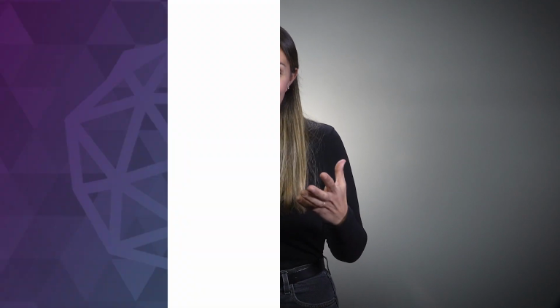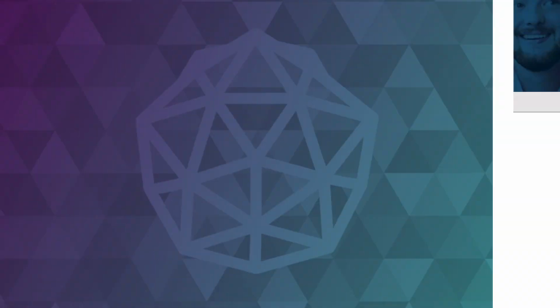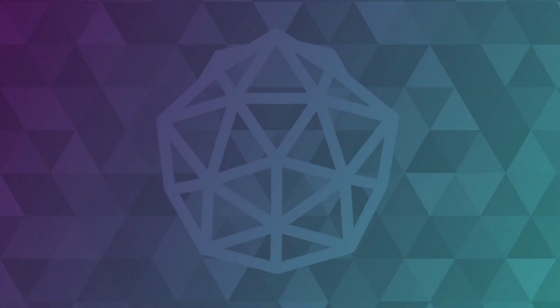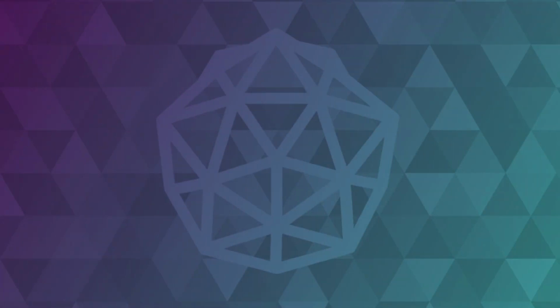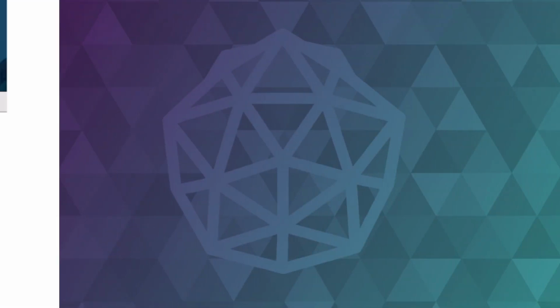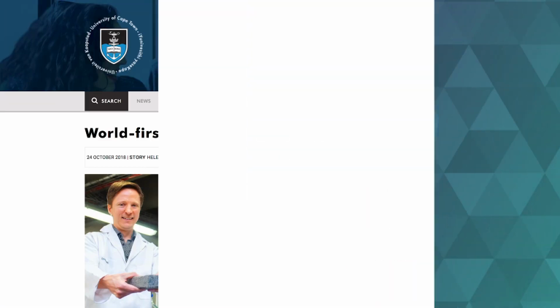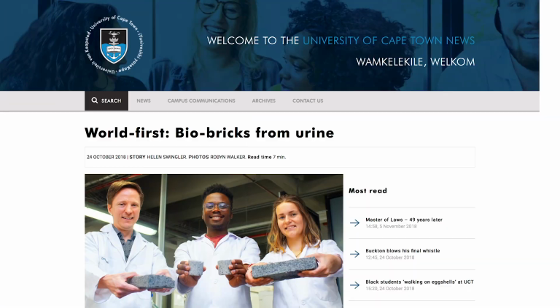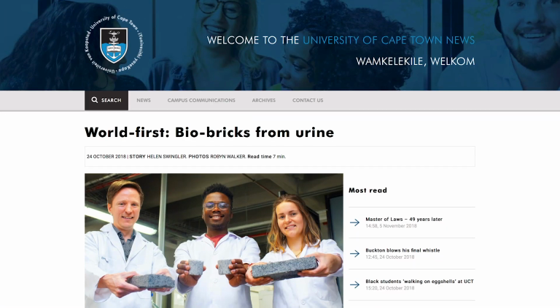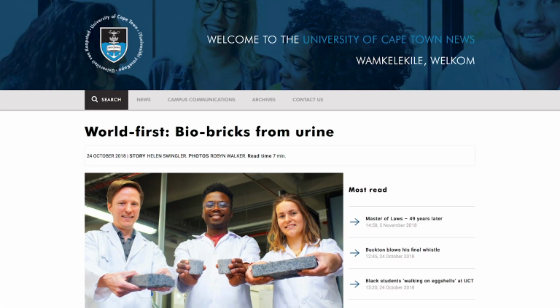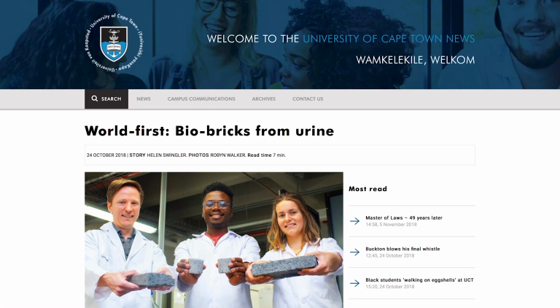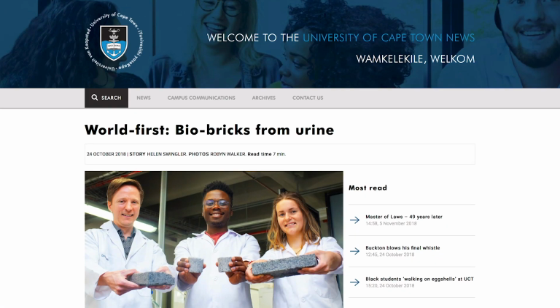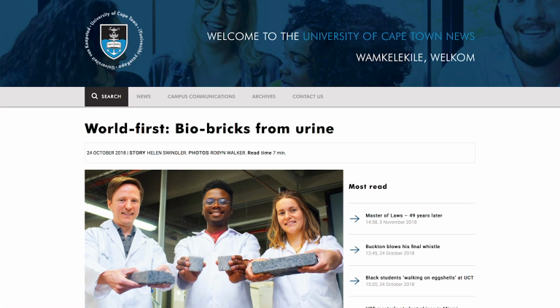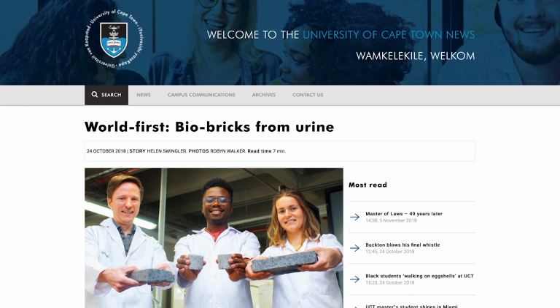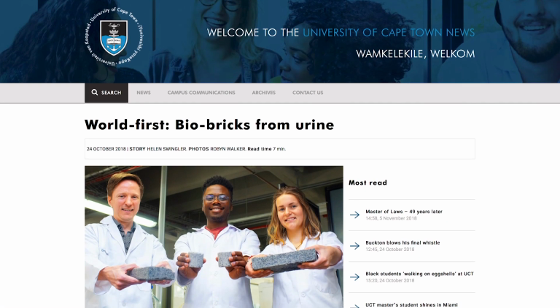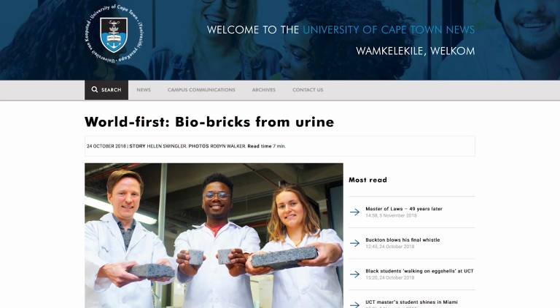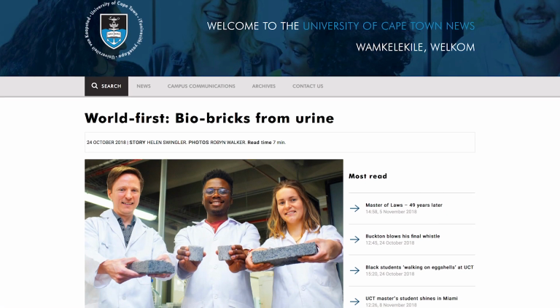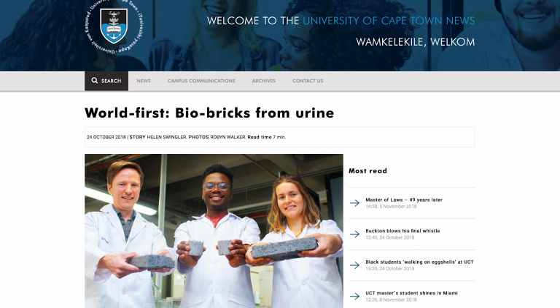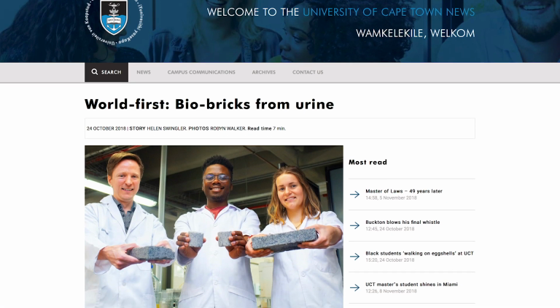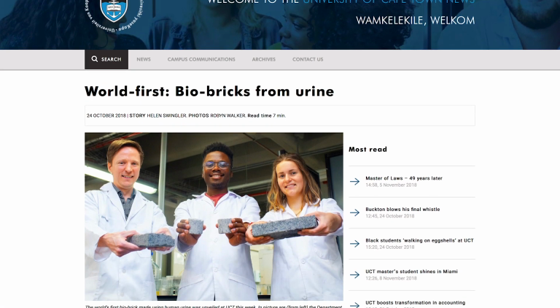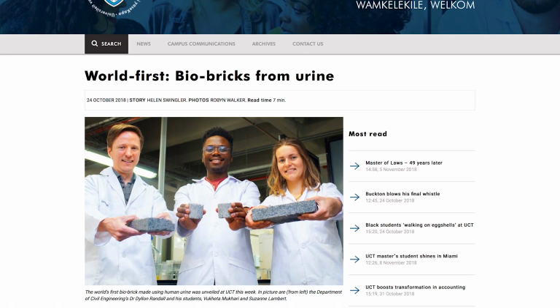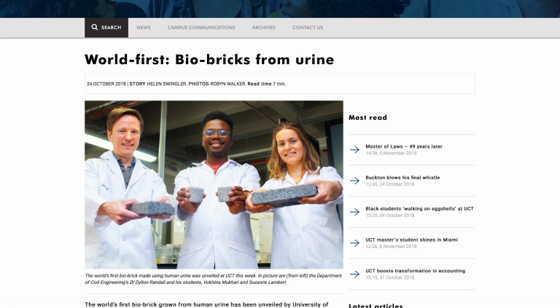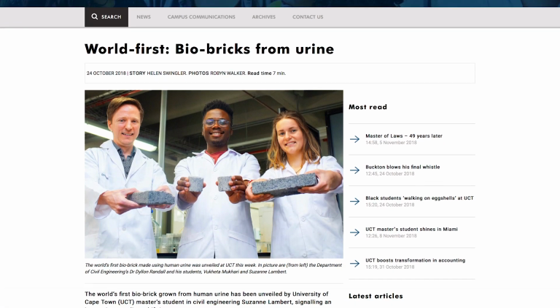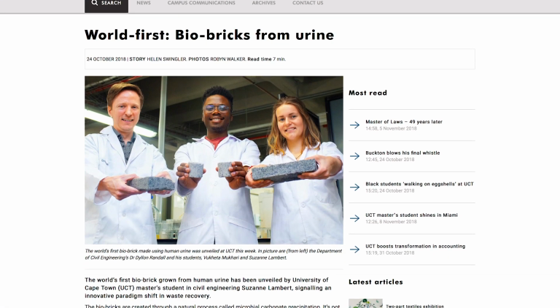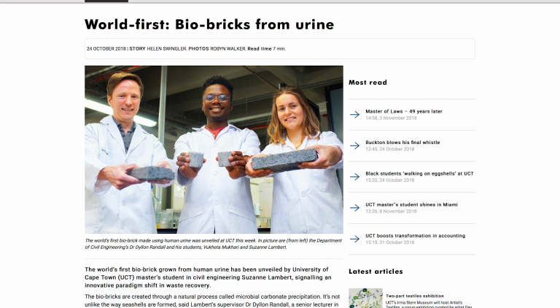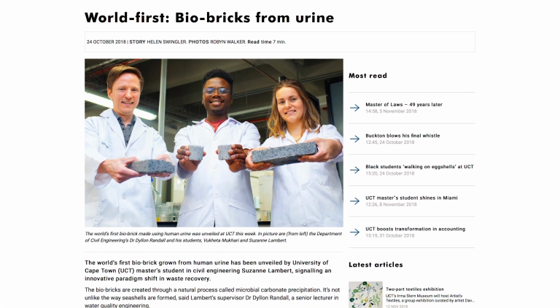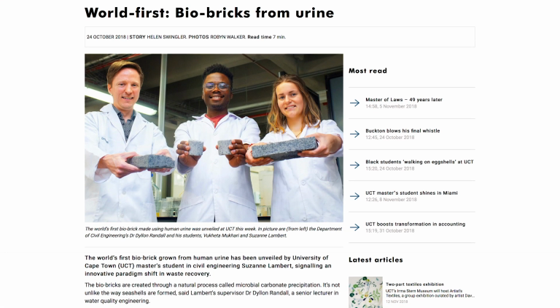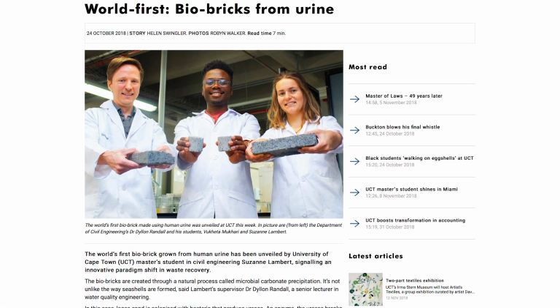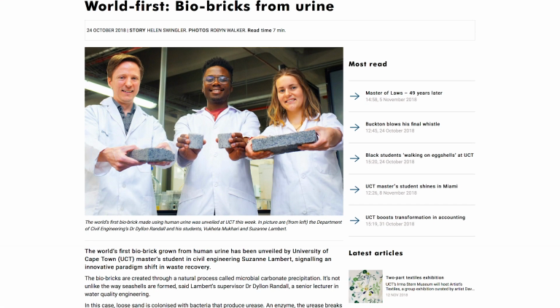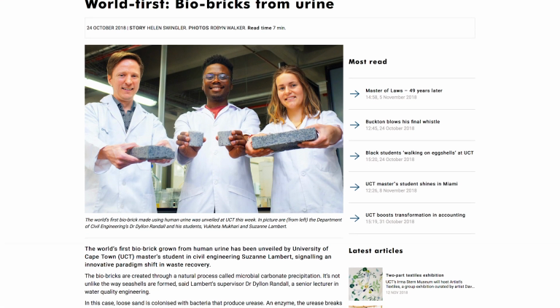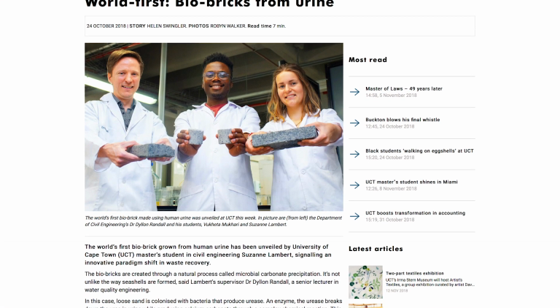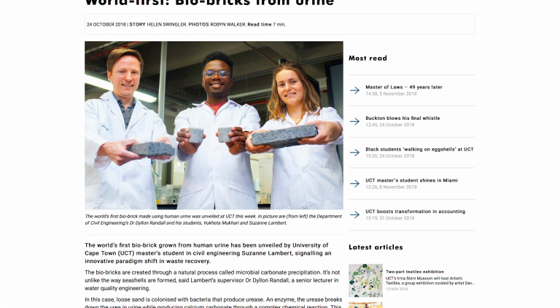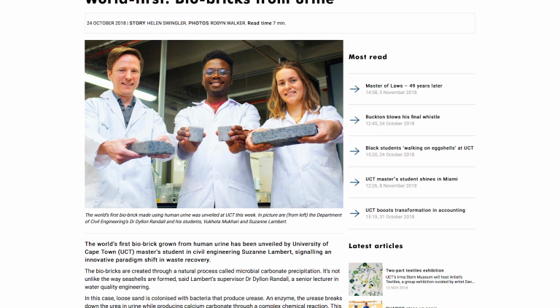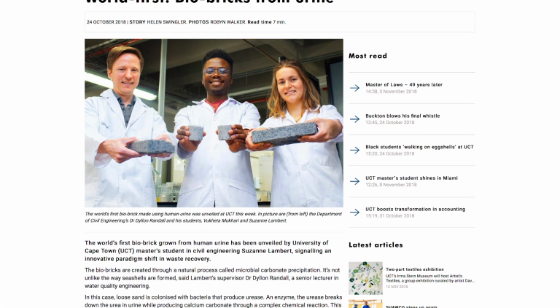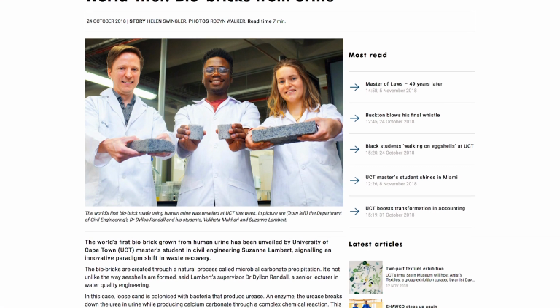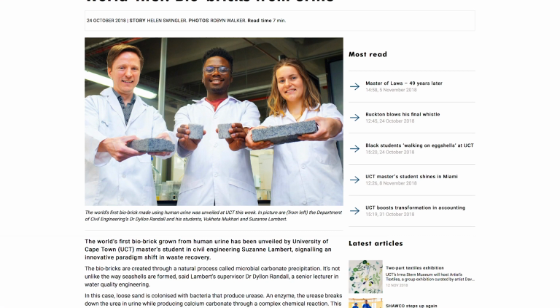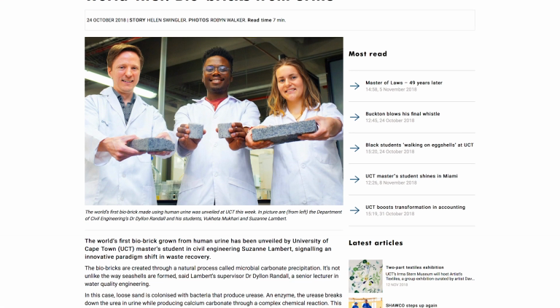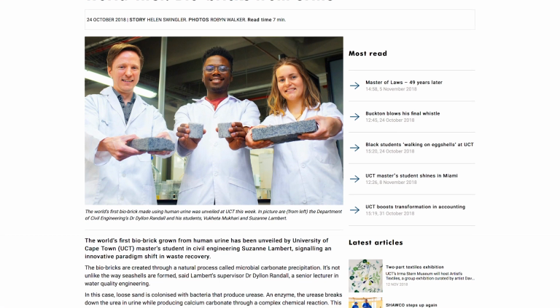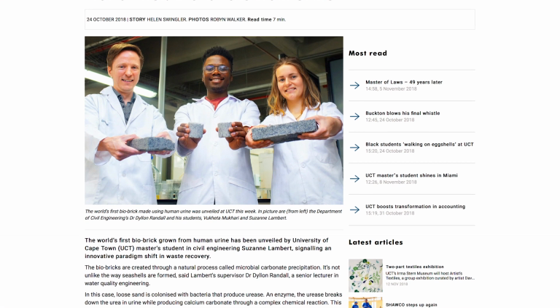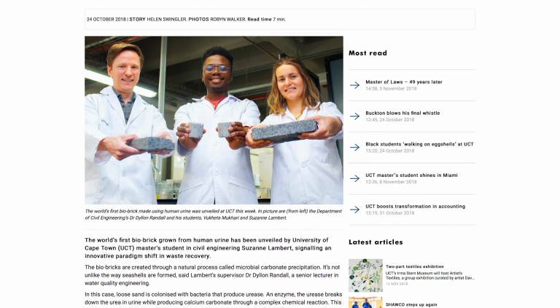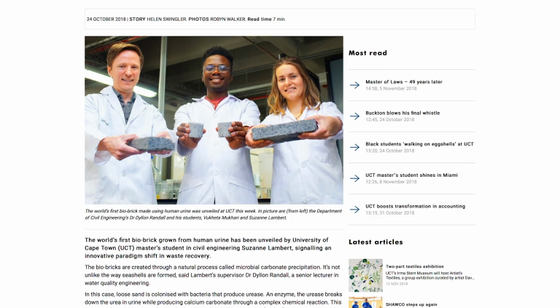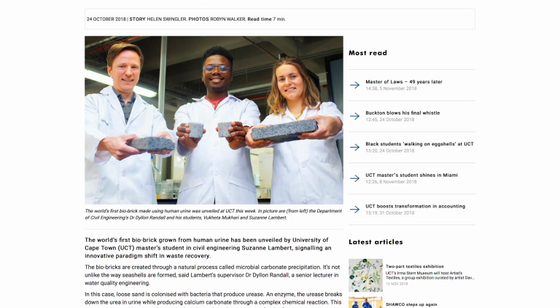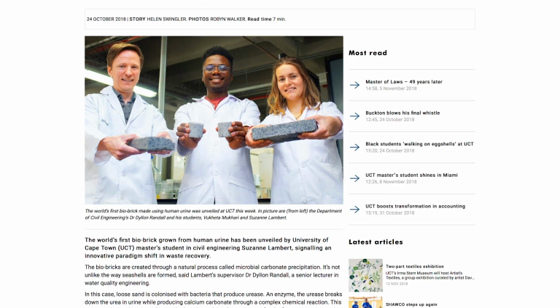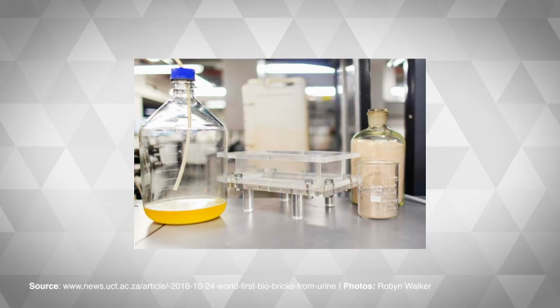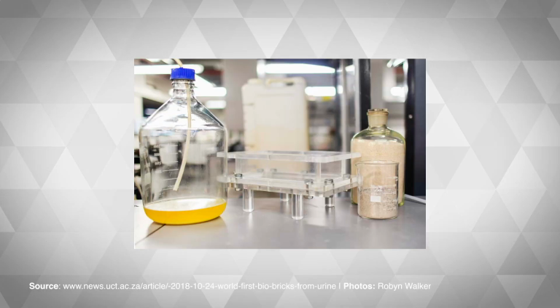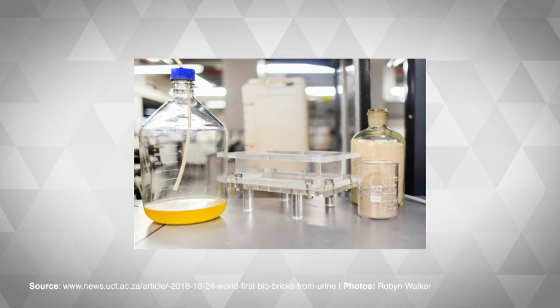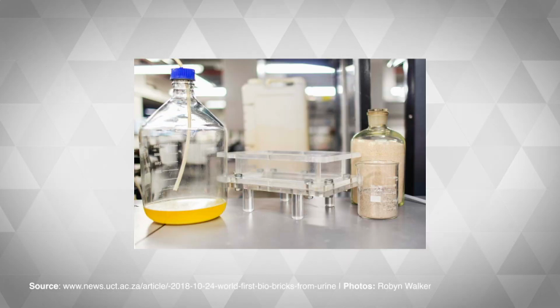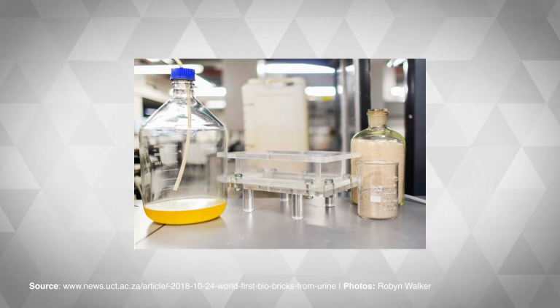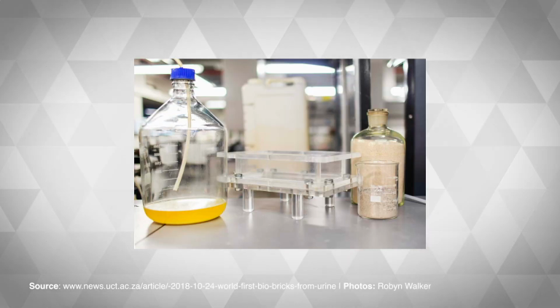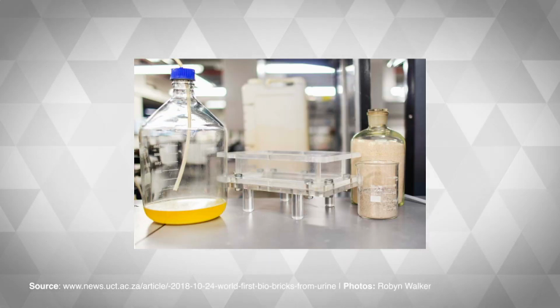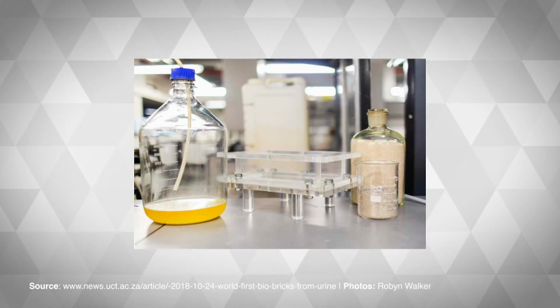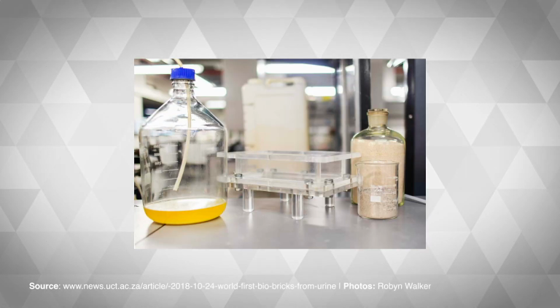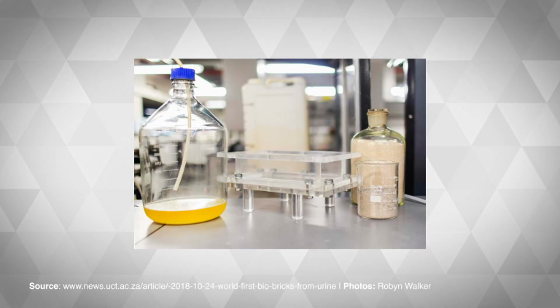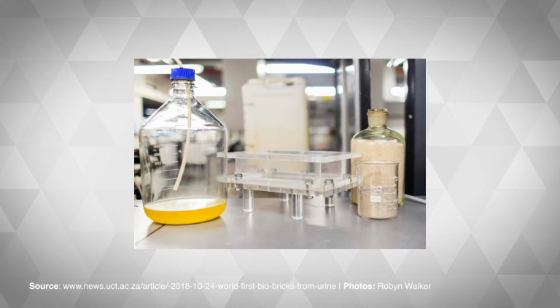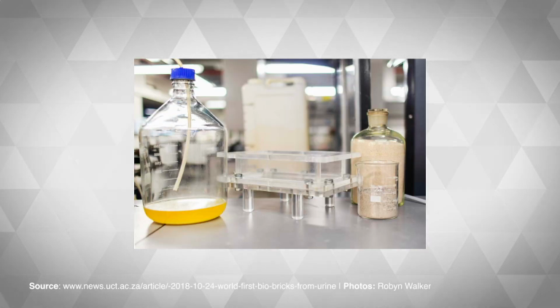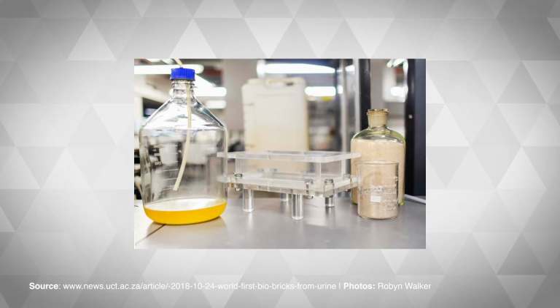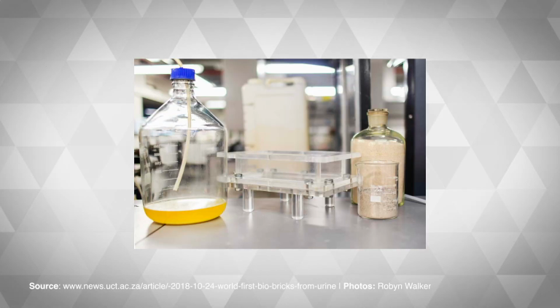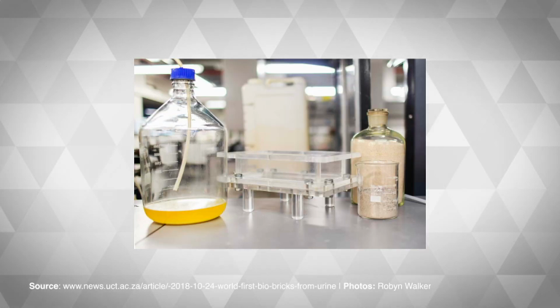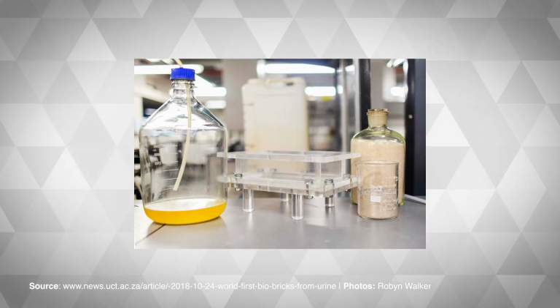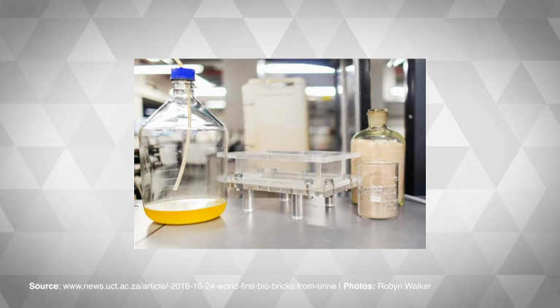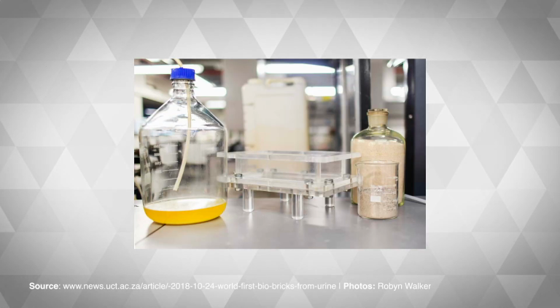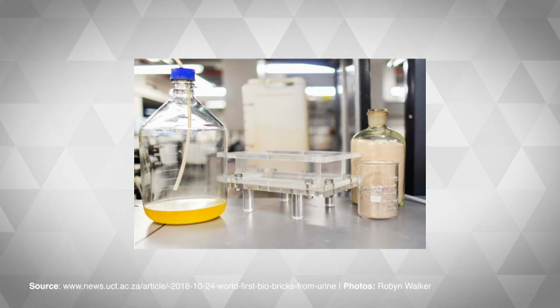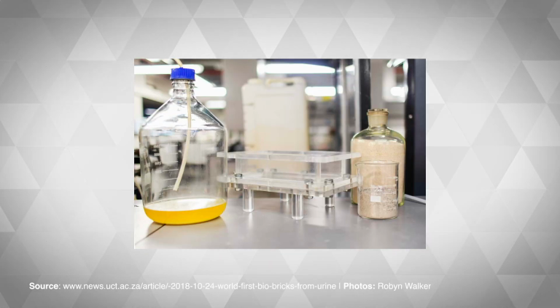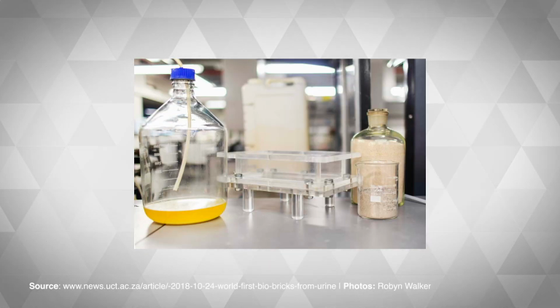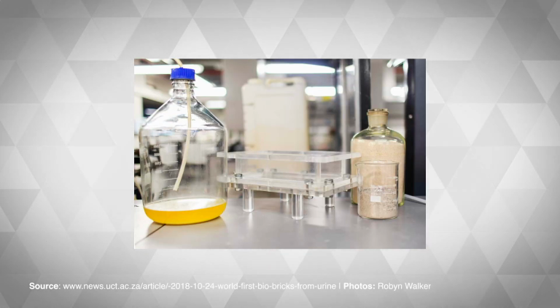What they developed was the process to produce the world's first bio bricks by combining sand, human urine, and bacteria.